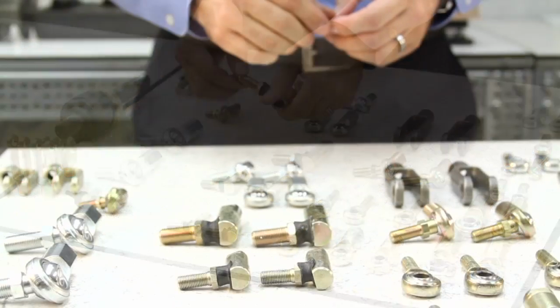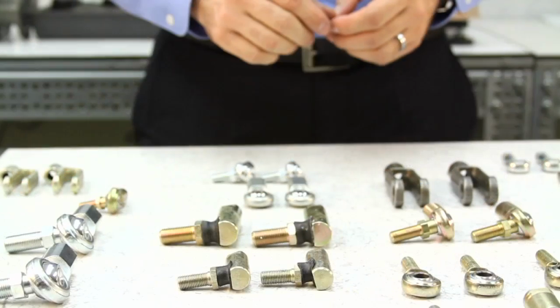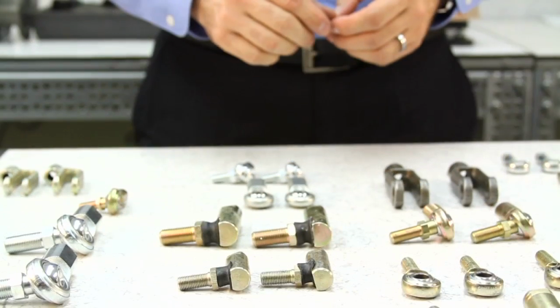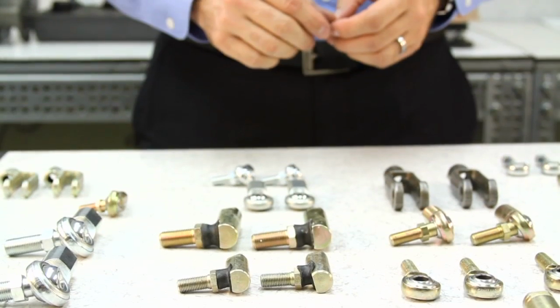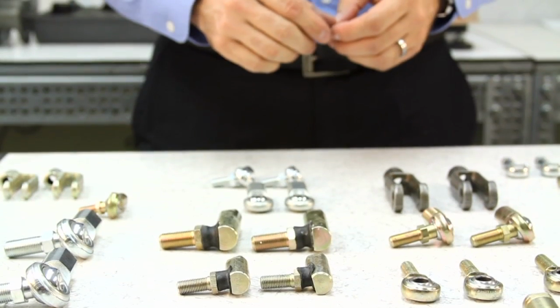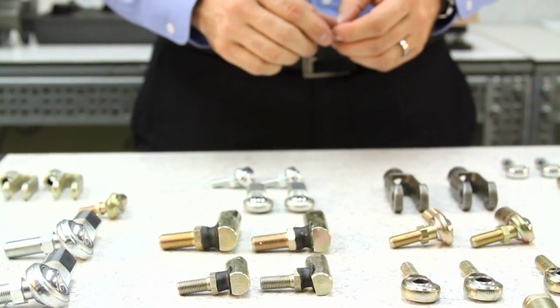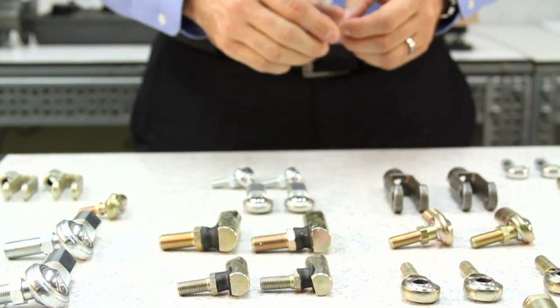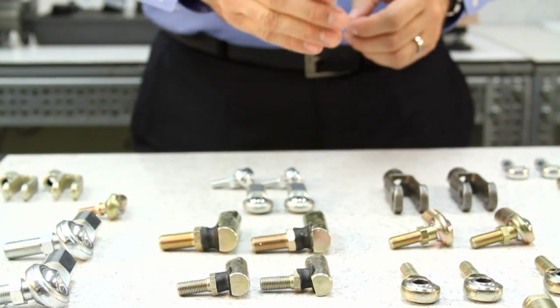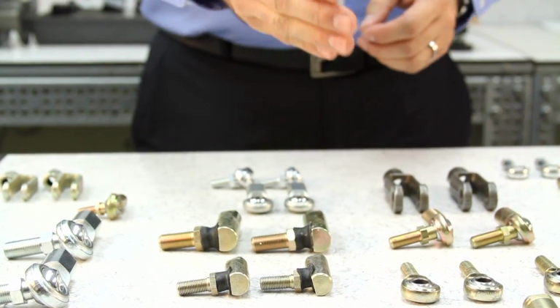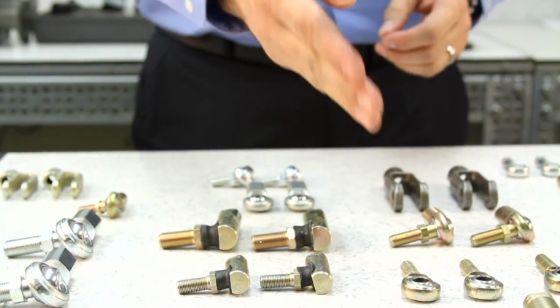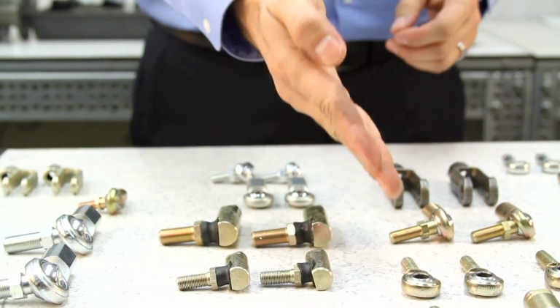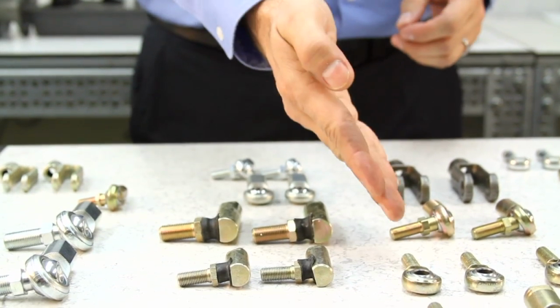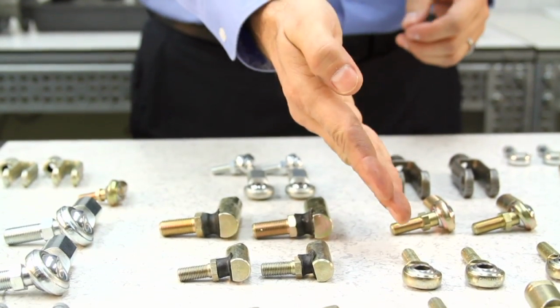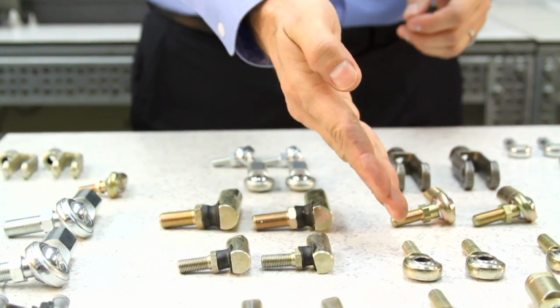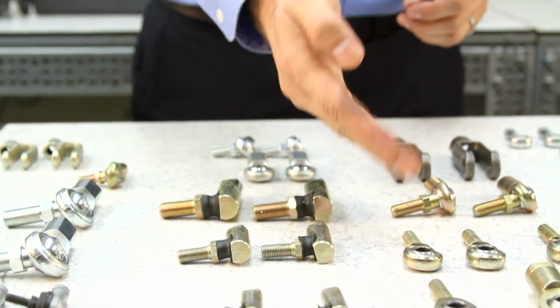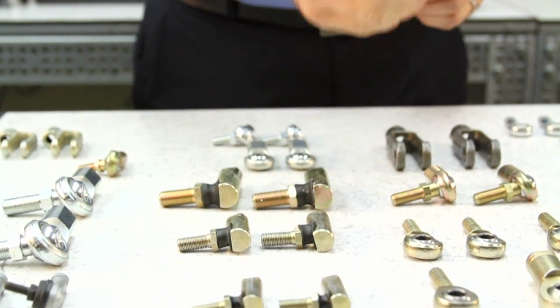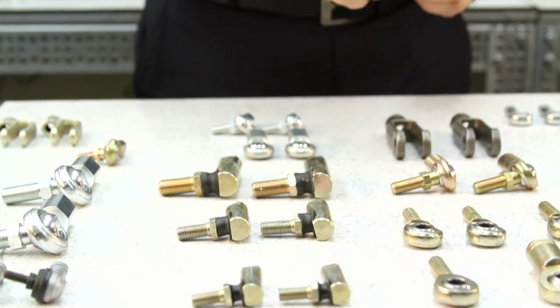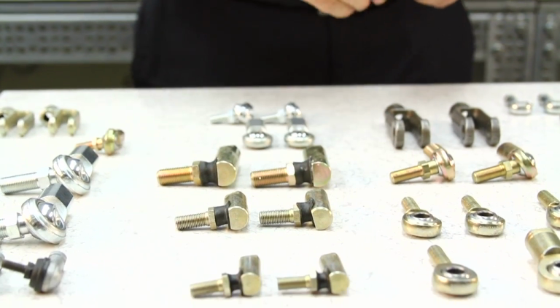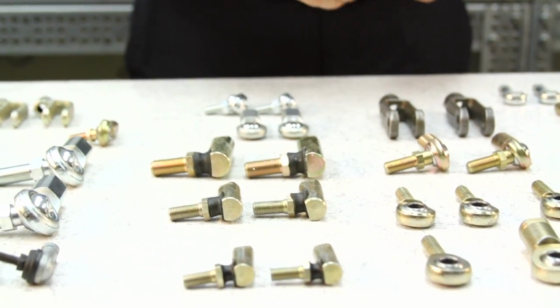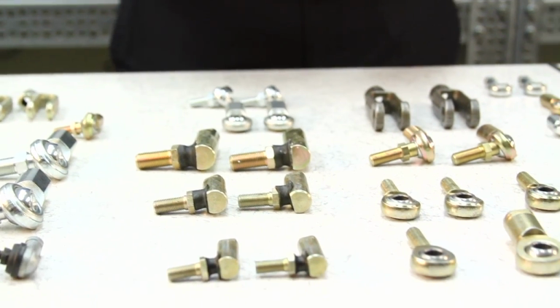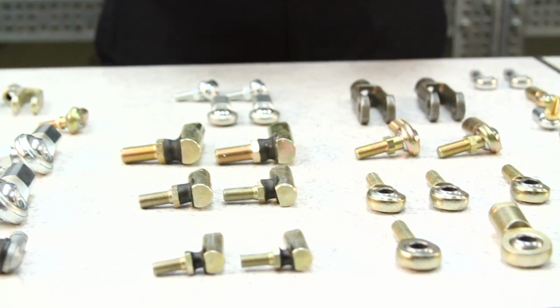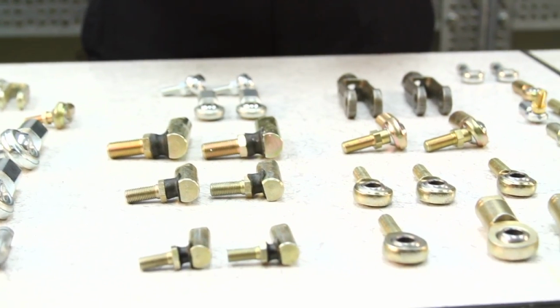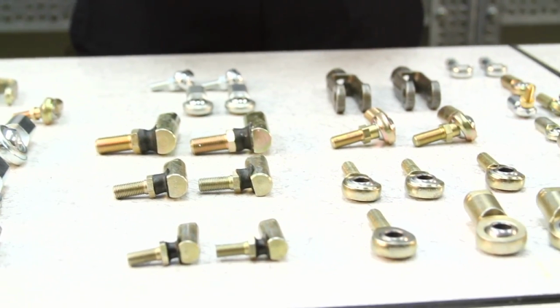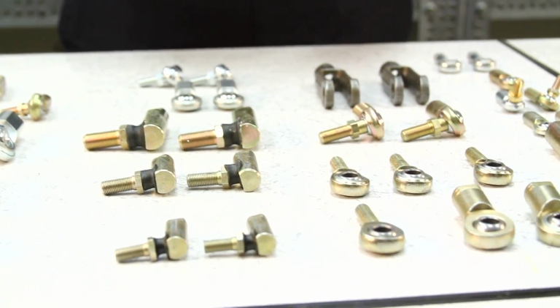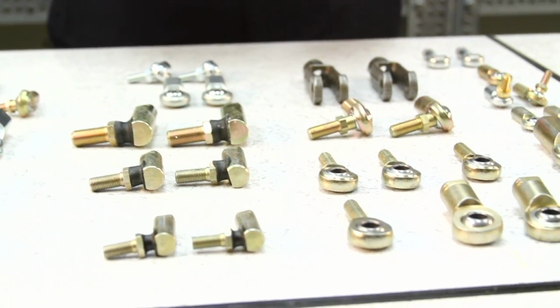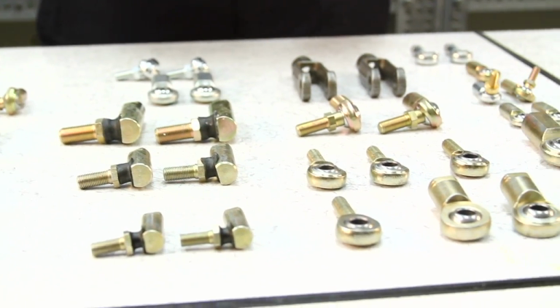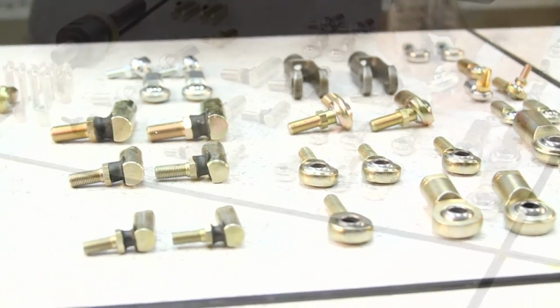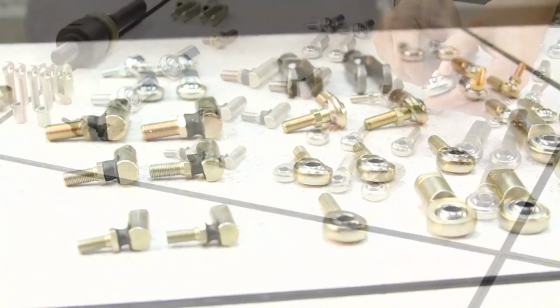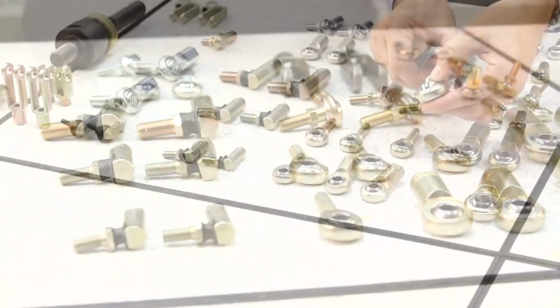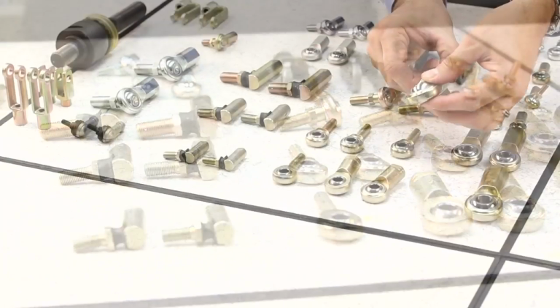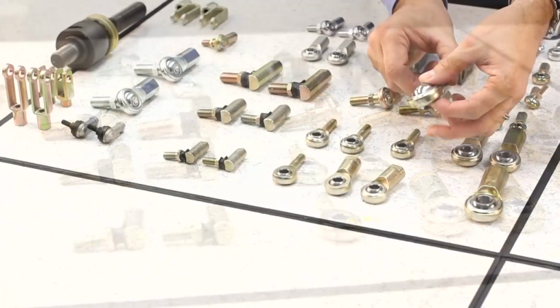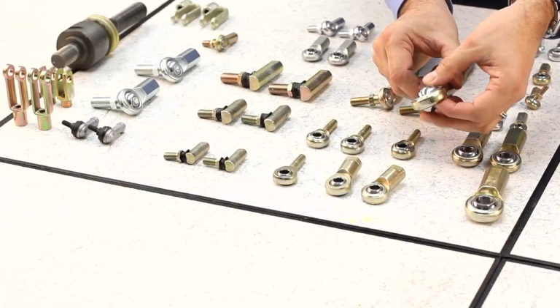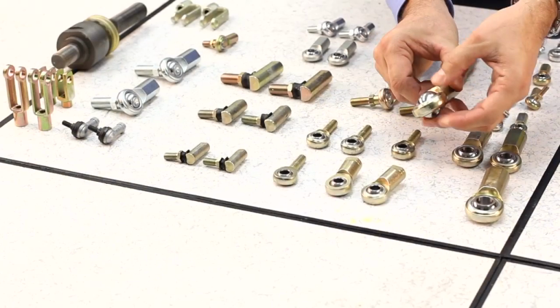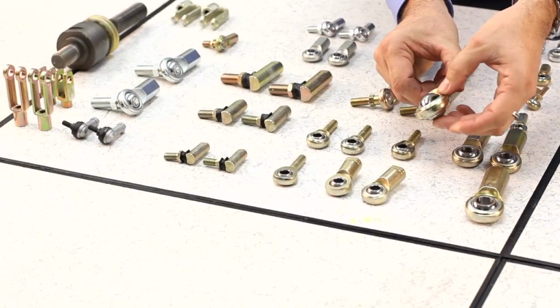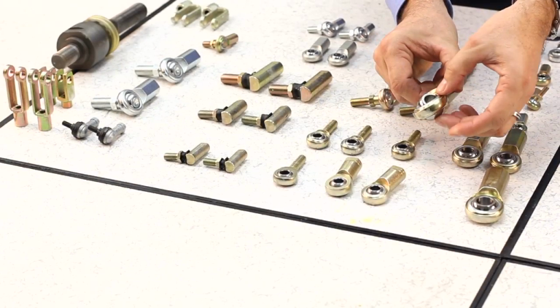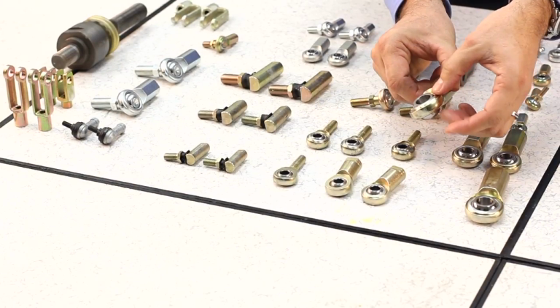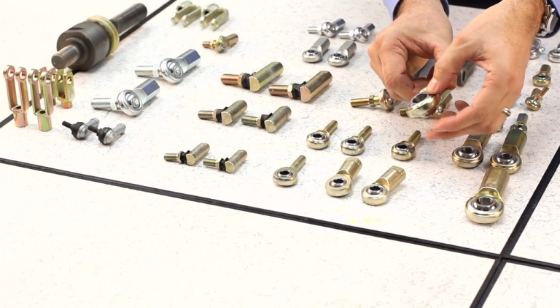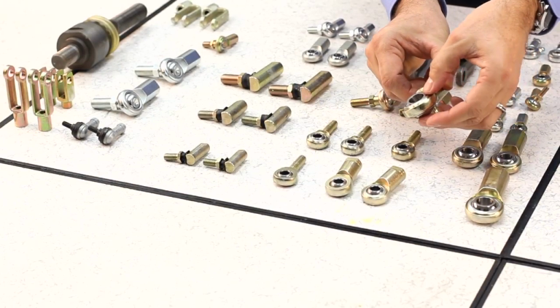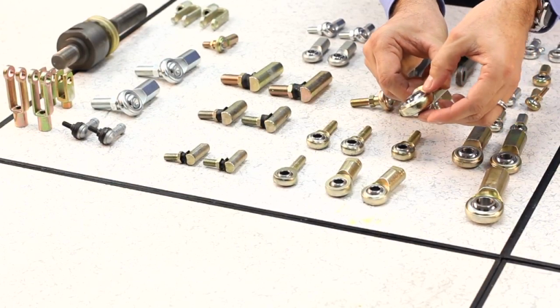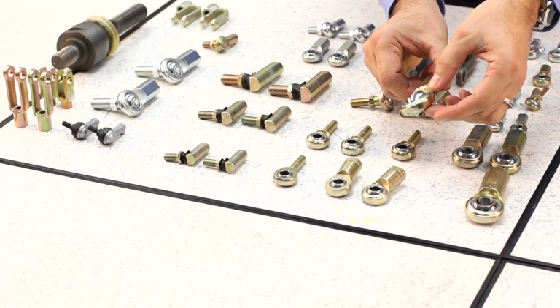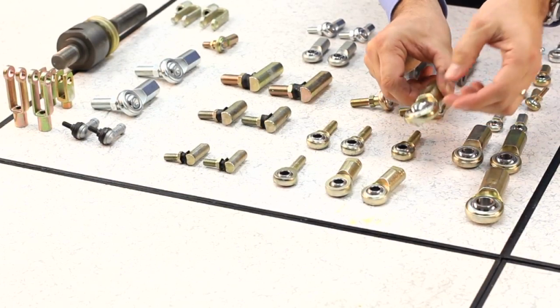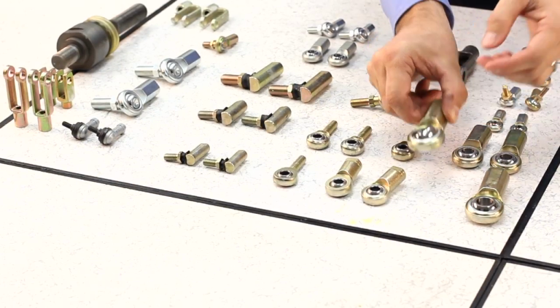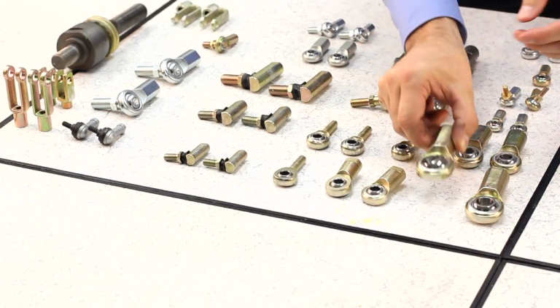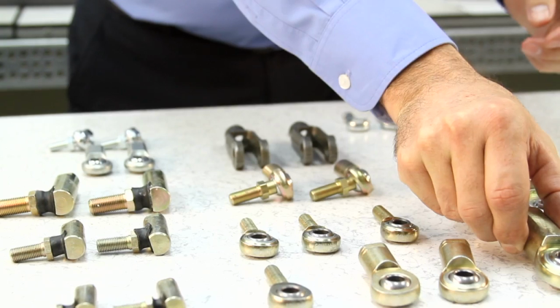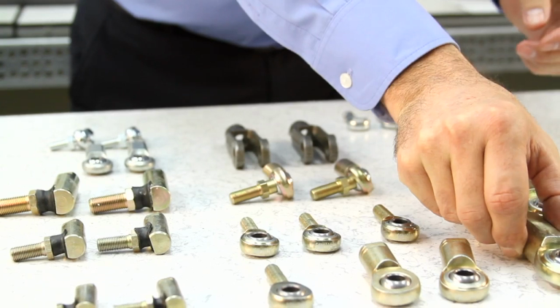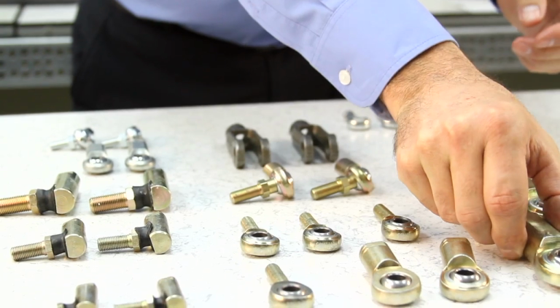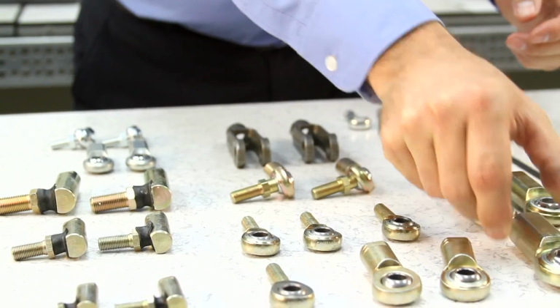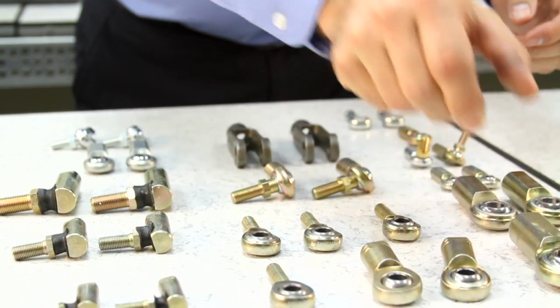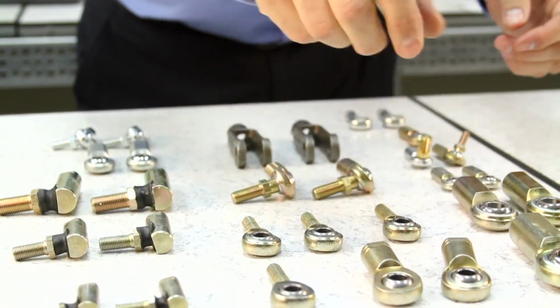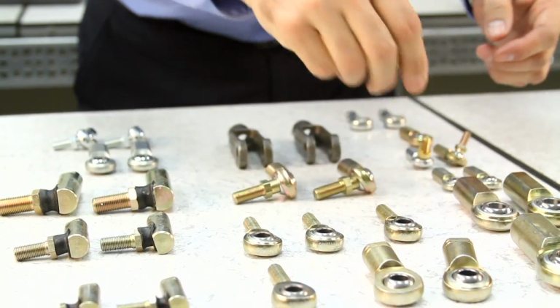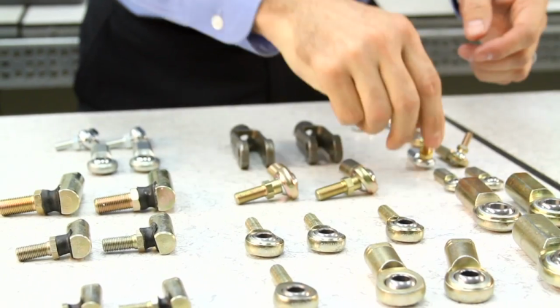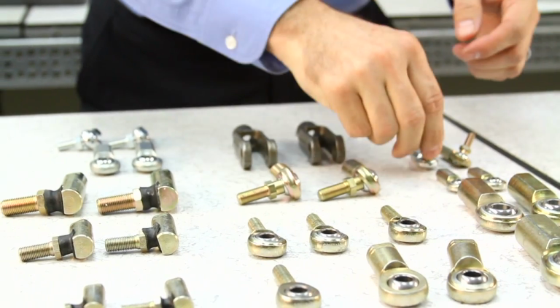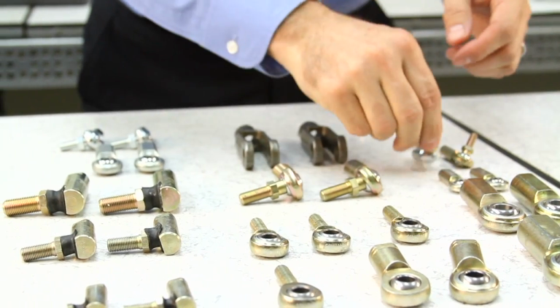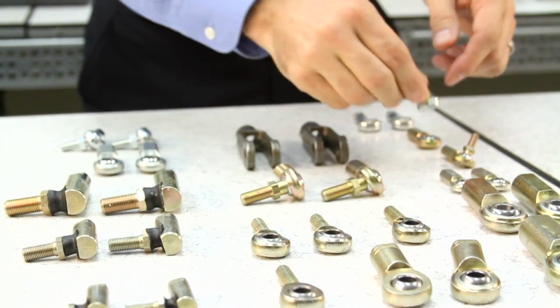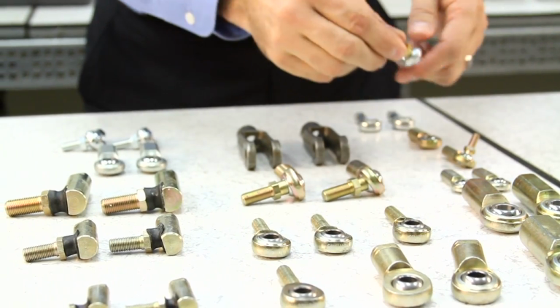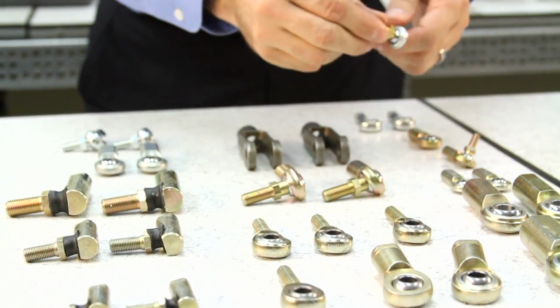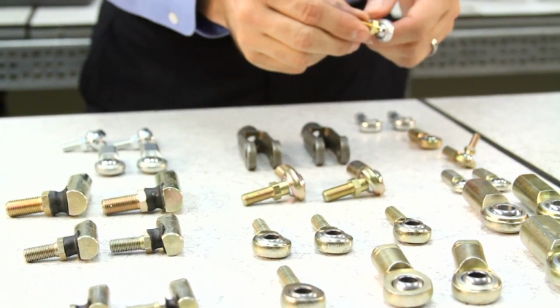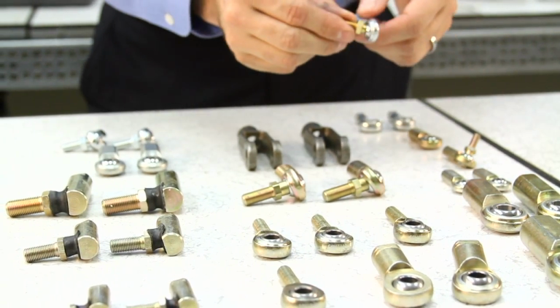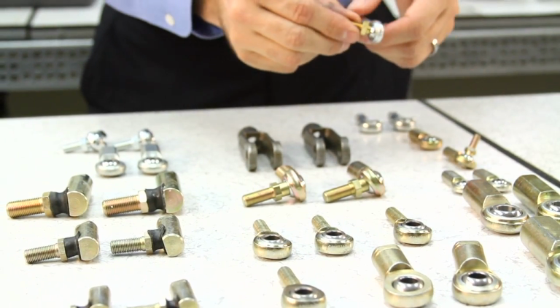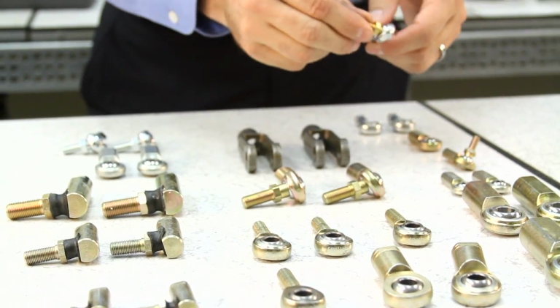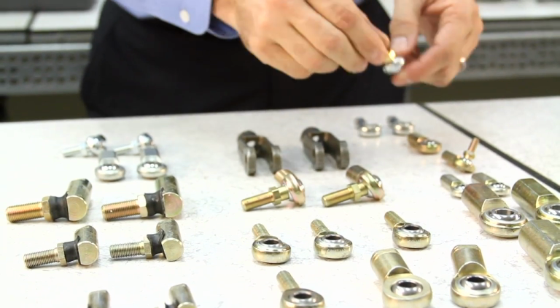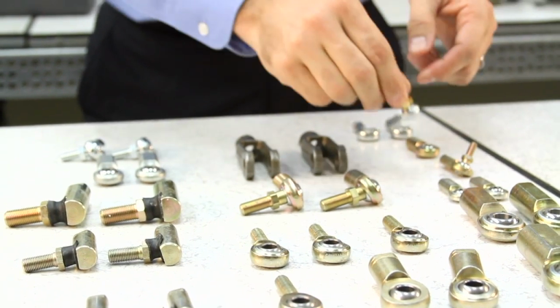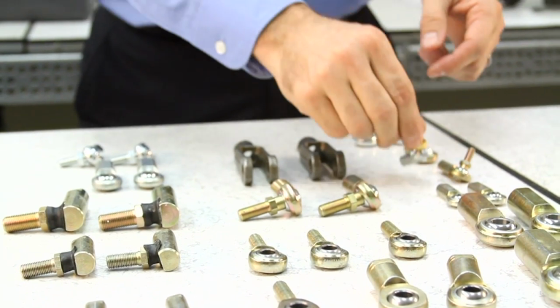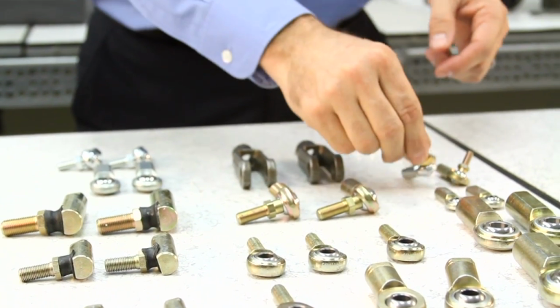Our selection includes rod ends, spherical bearings, stud balls, joints and more.